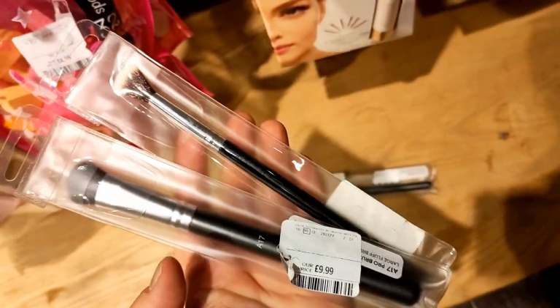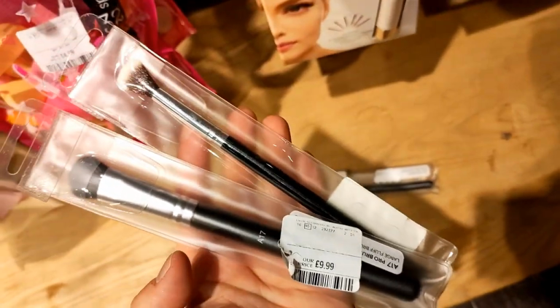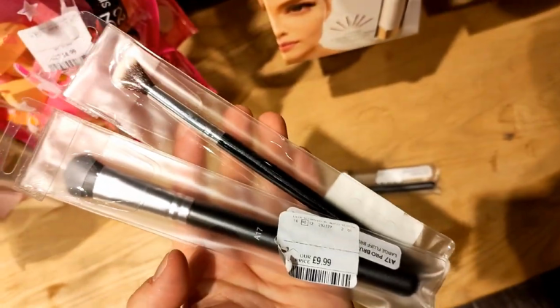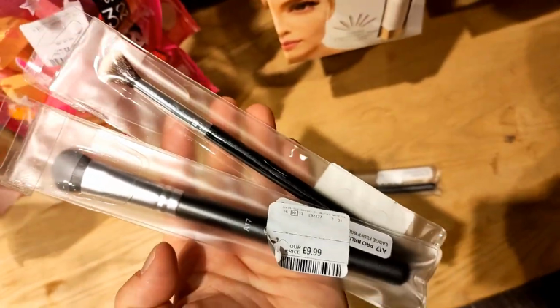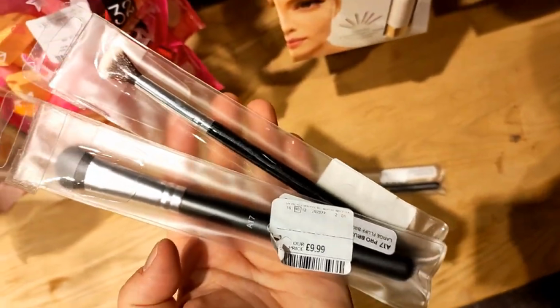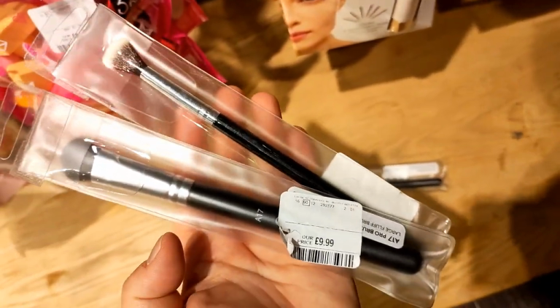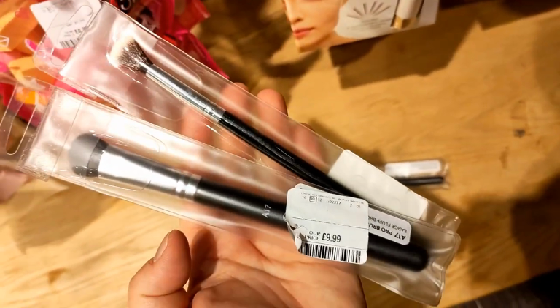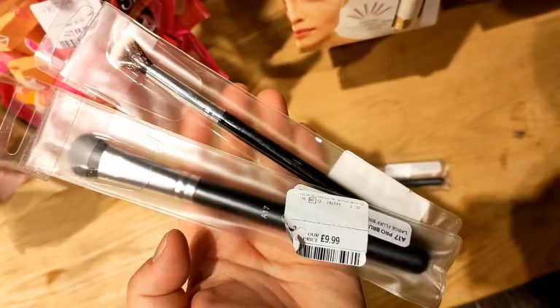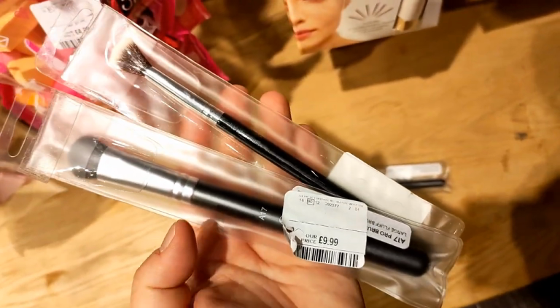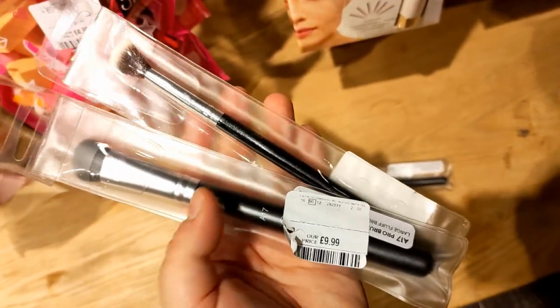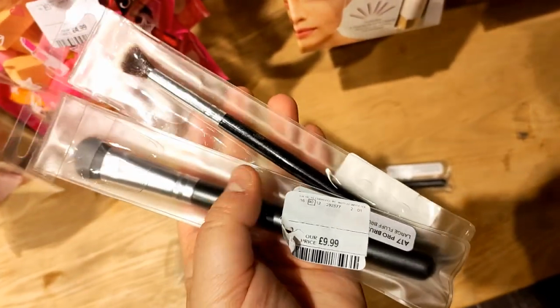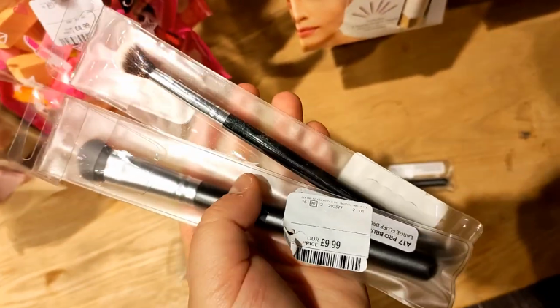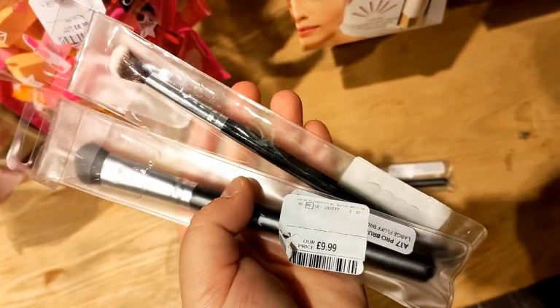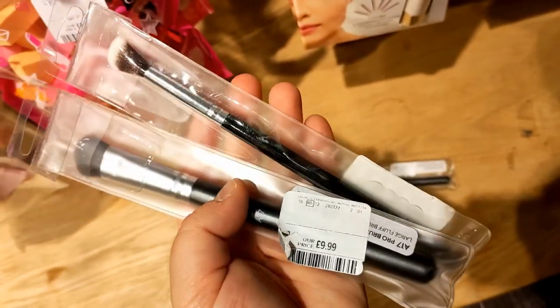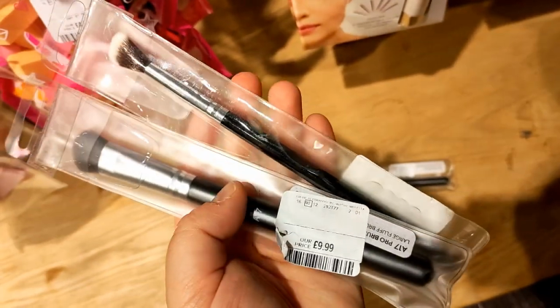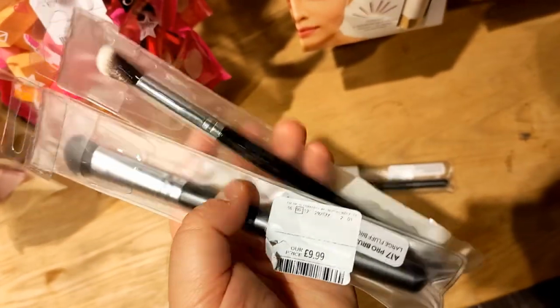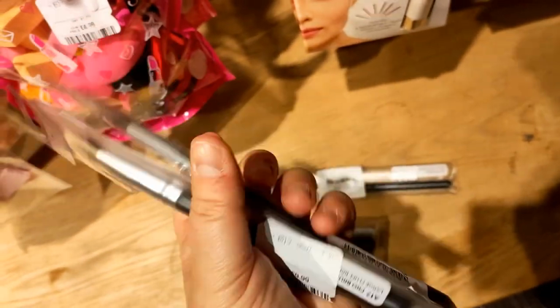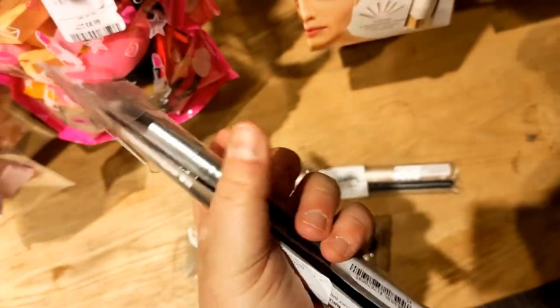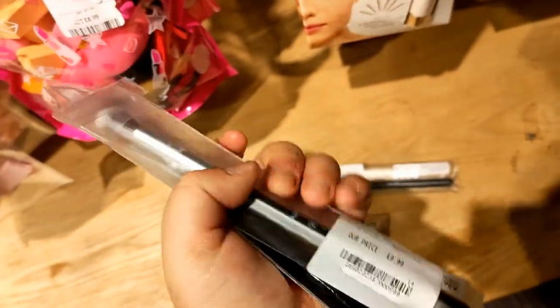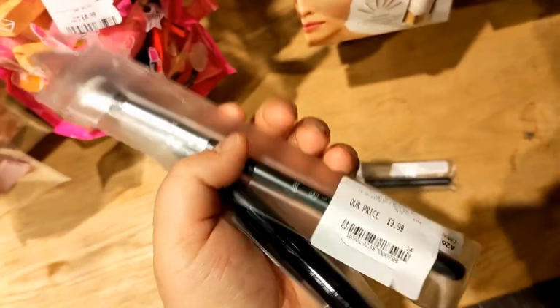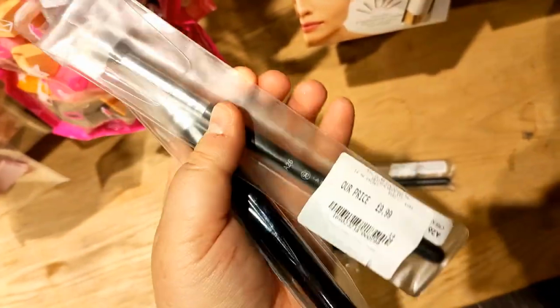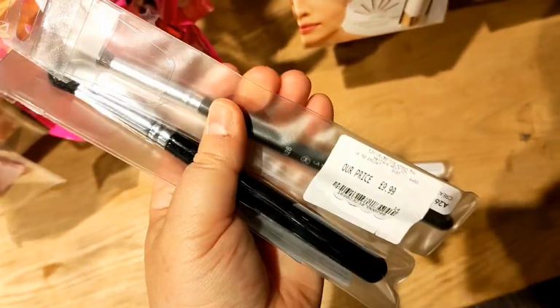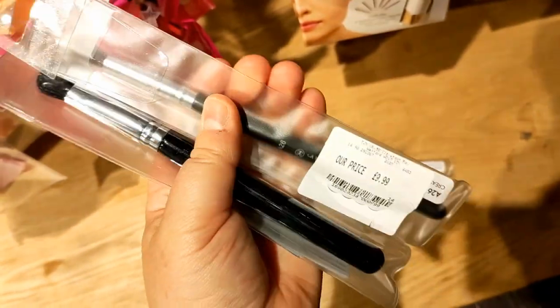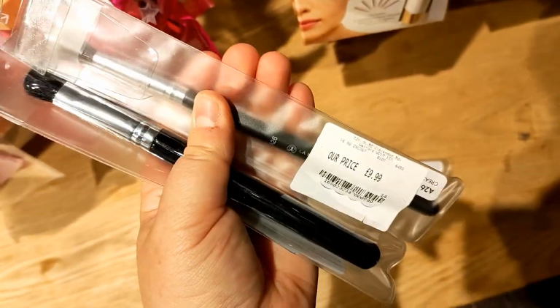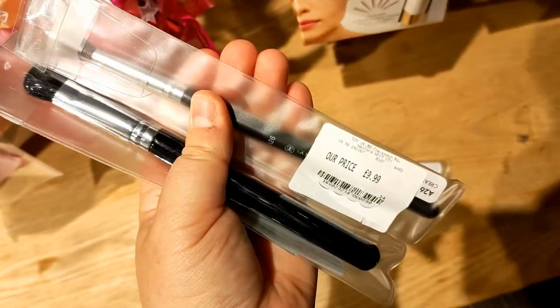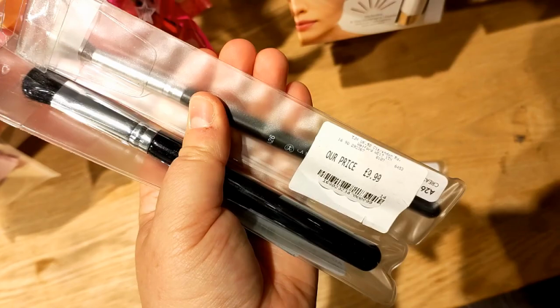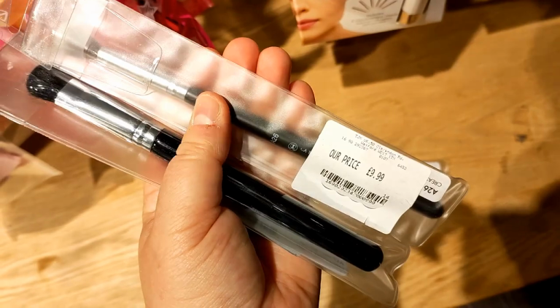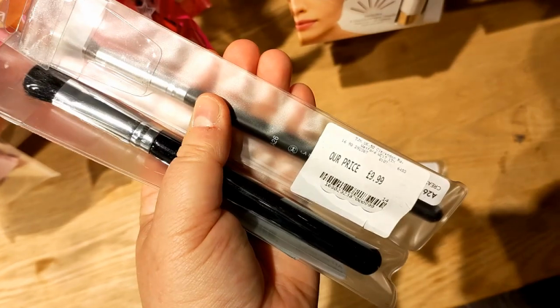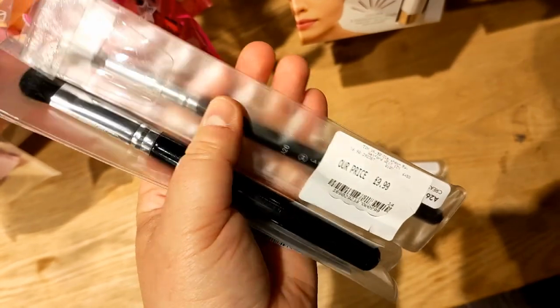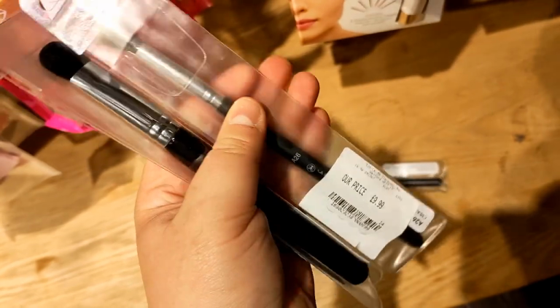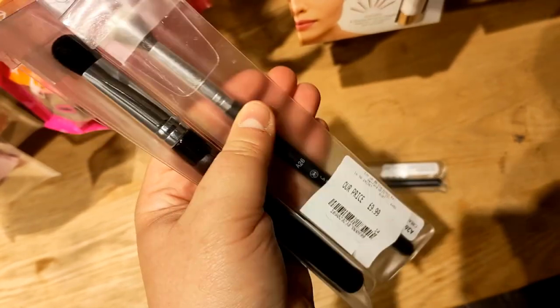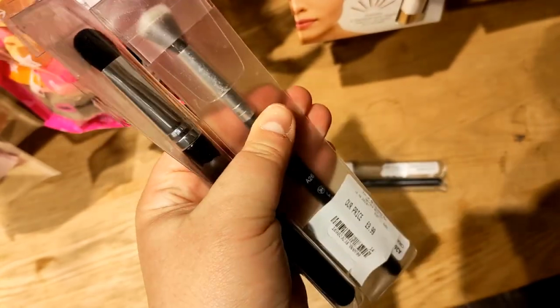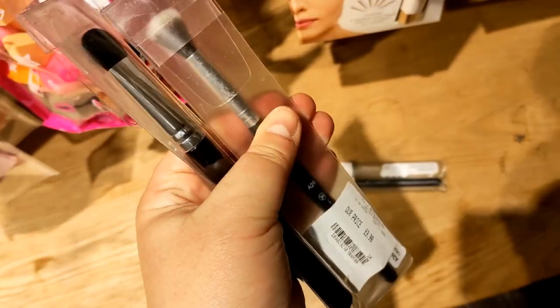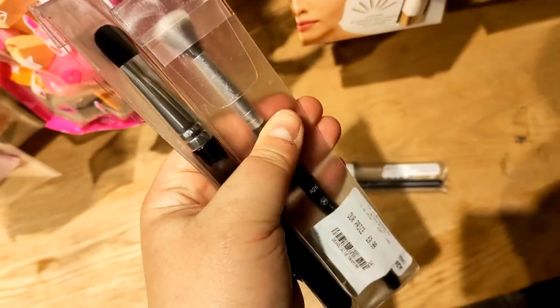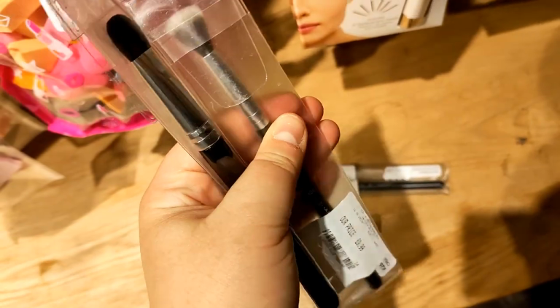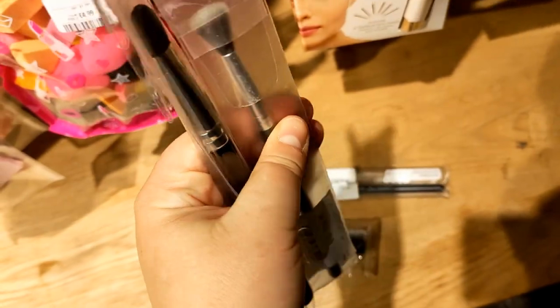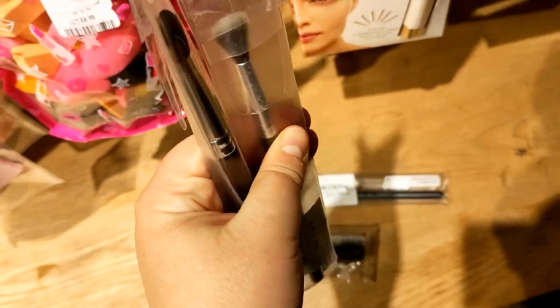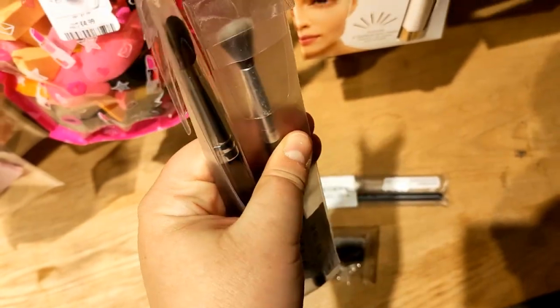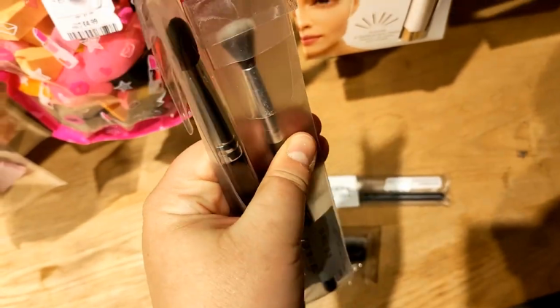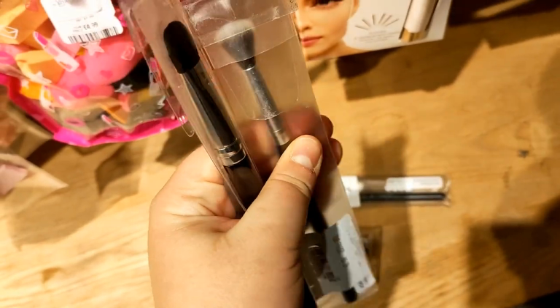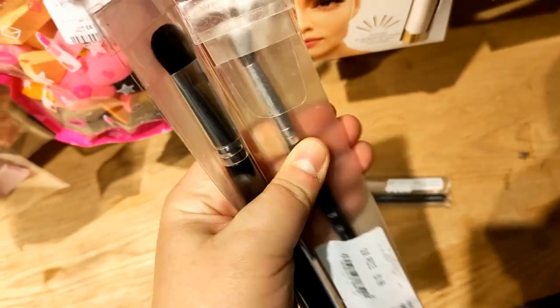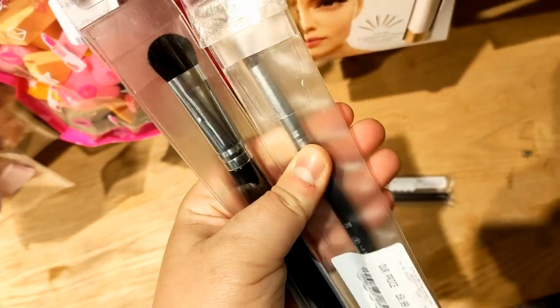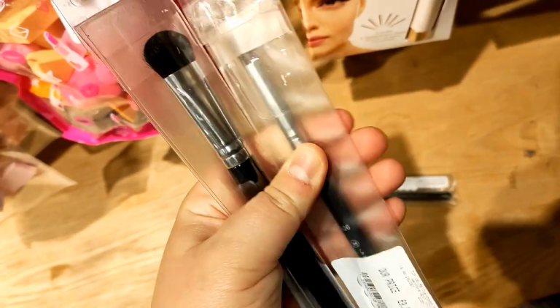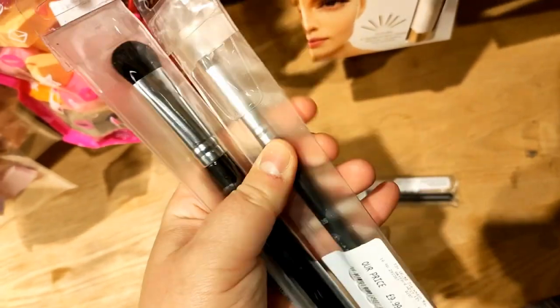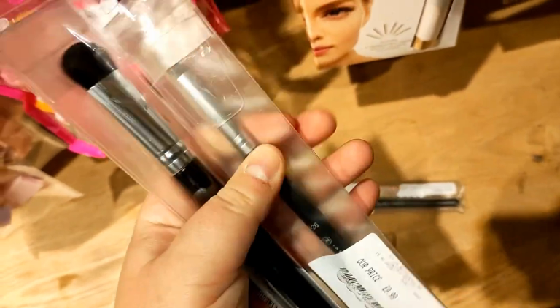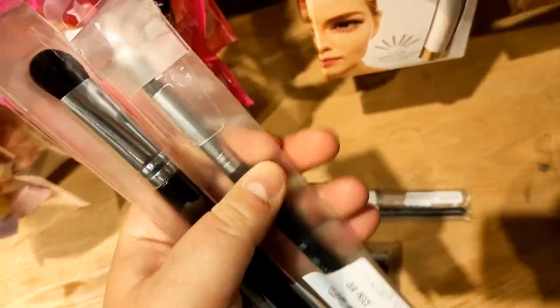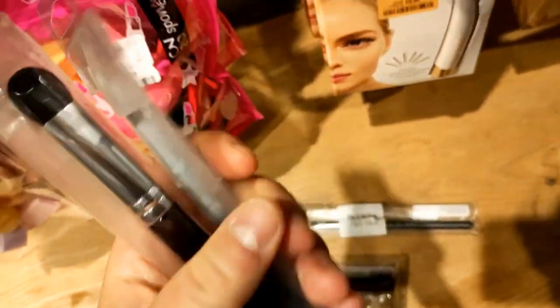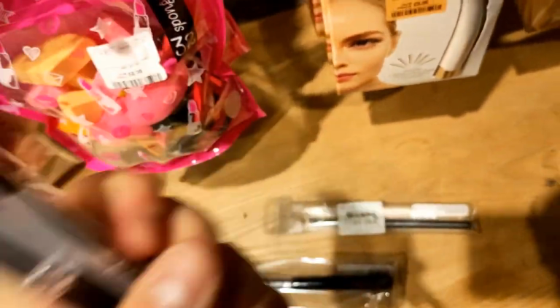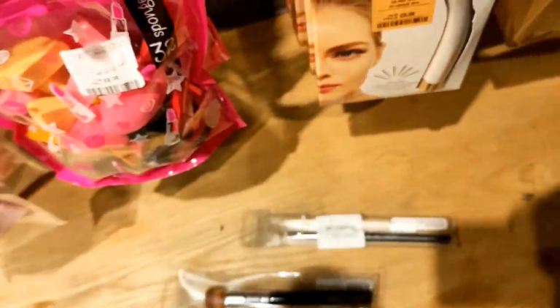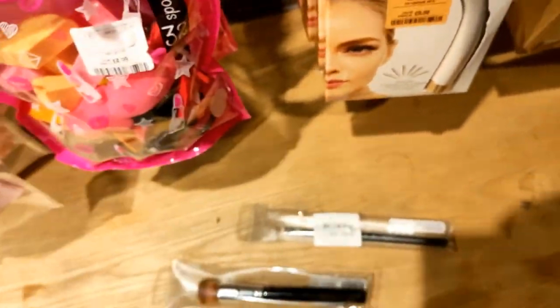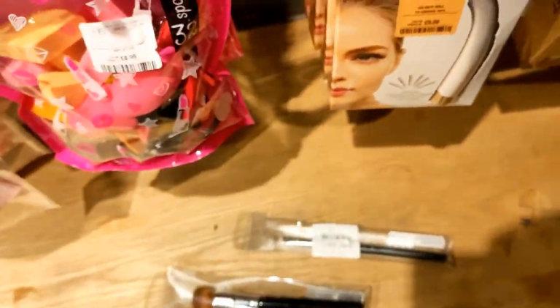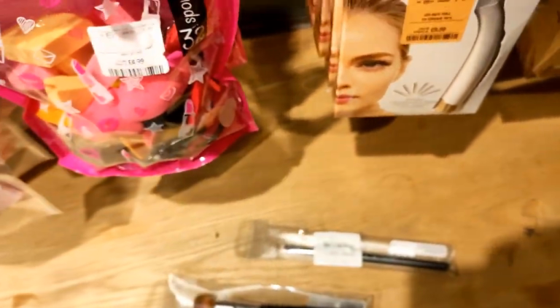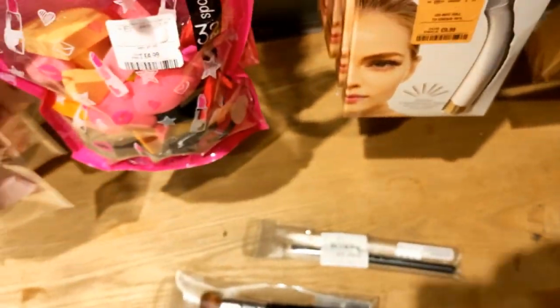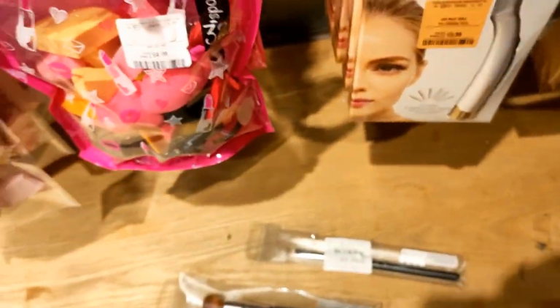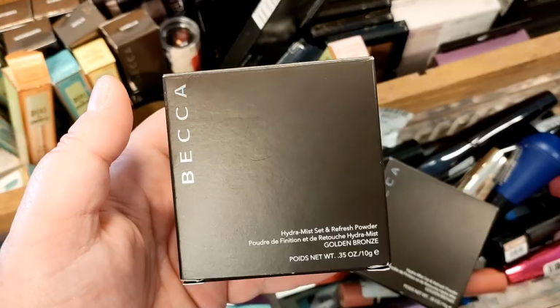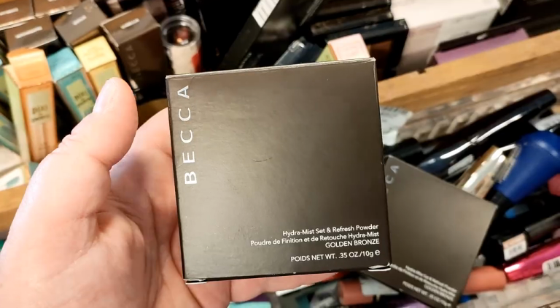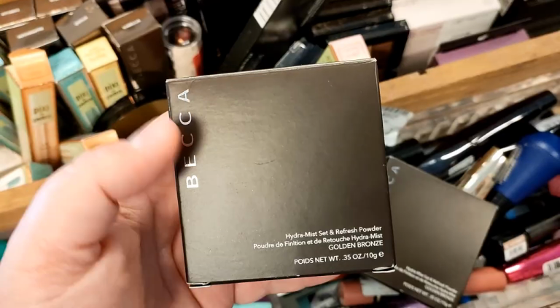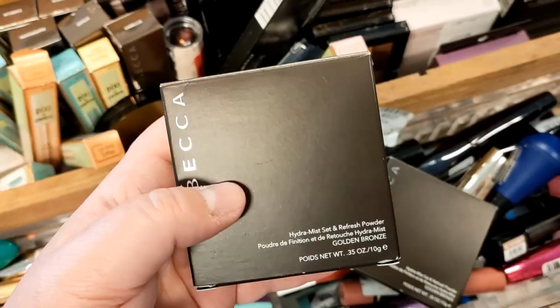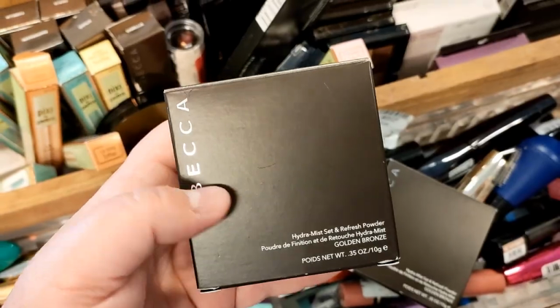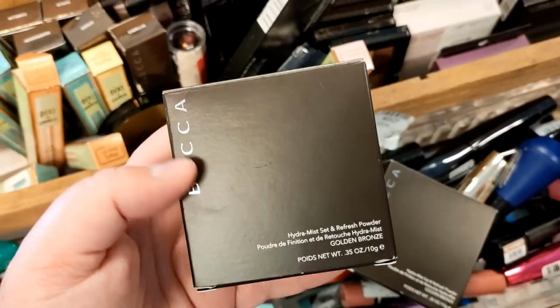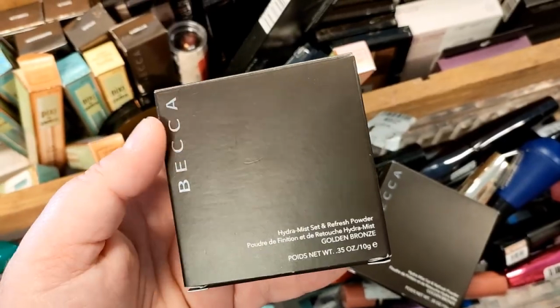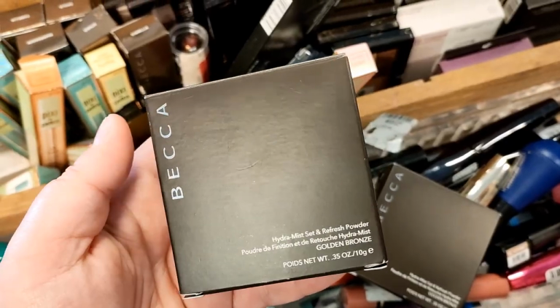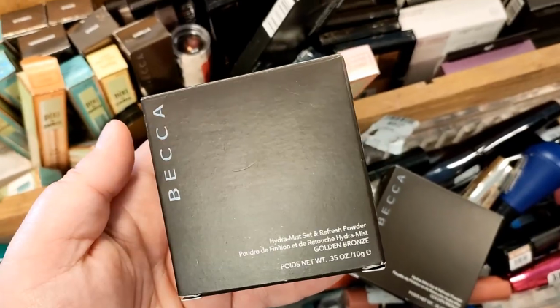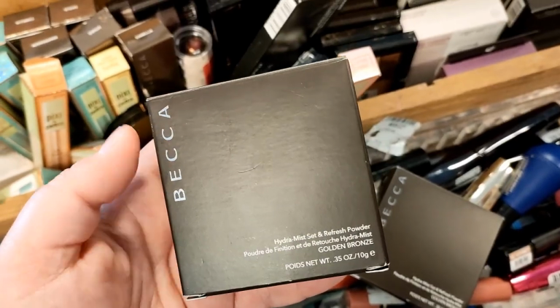In terms of the bristles, they are holding up. Go pick some up because Anastasia Beverly Hills is now in Boots as well.